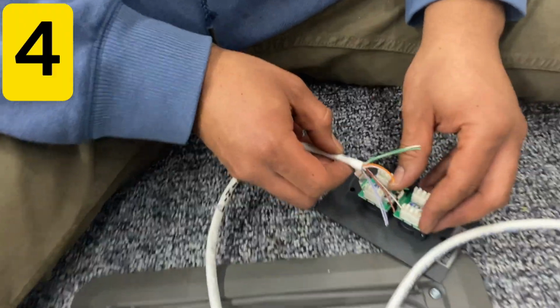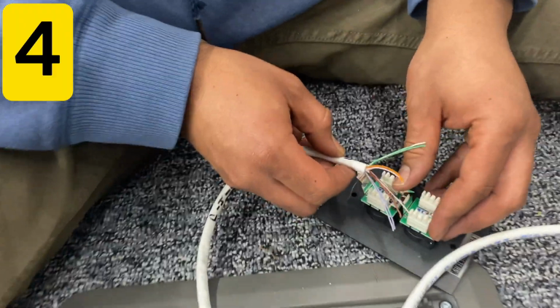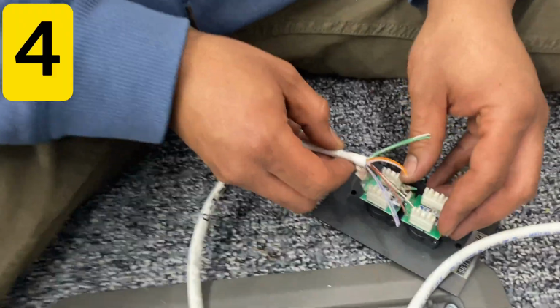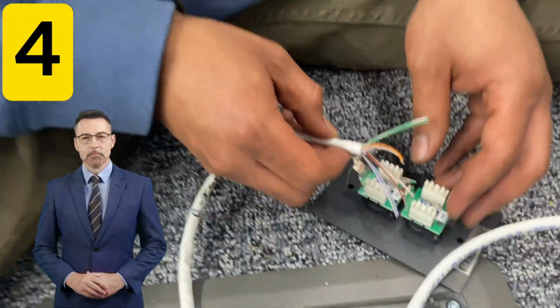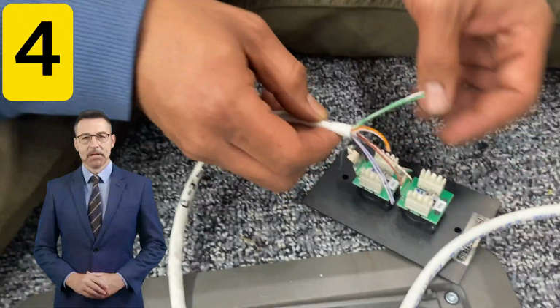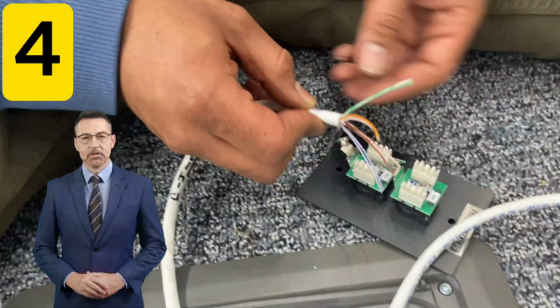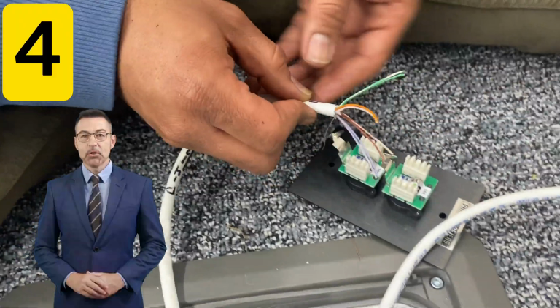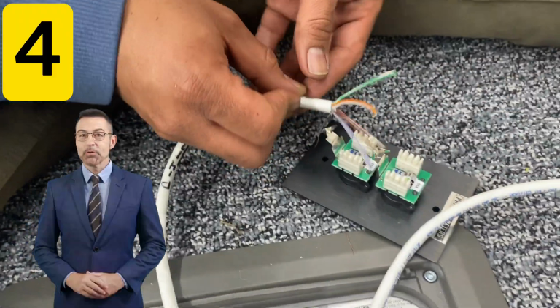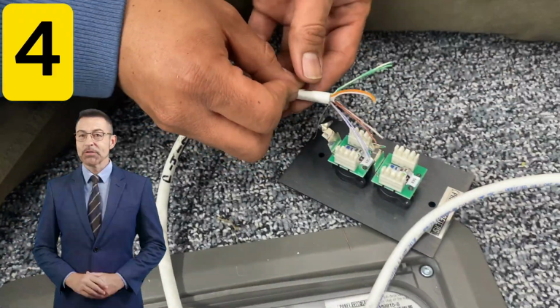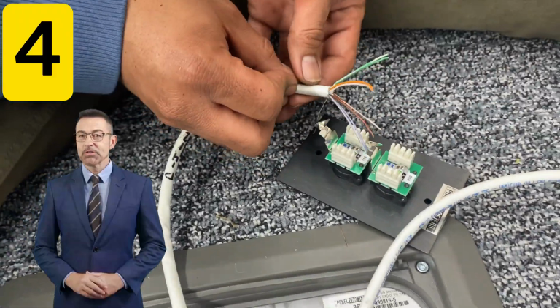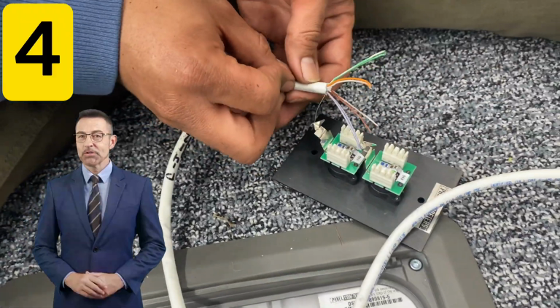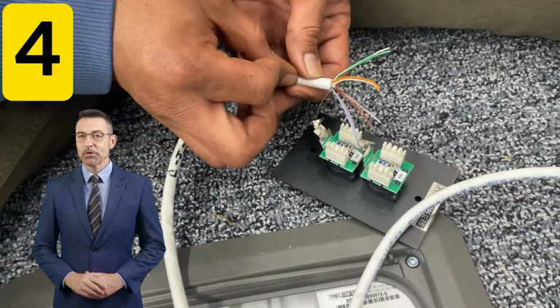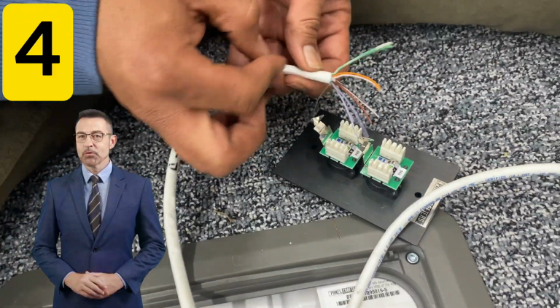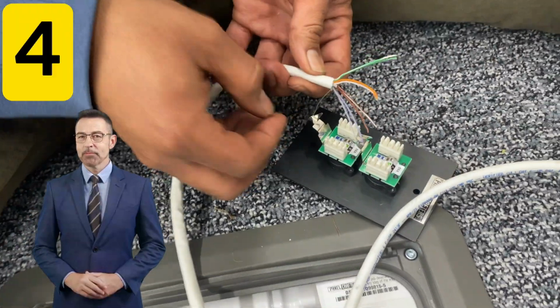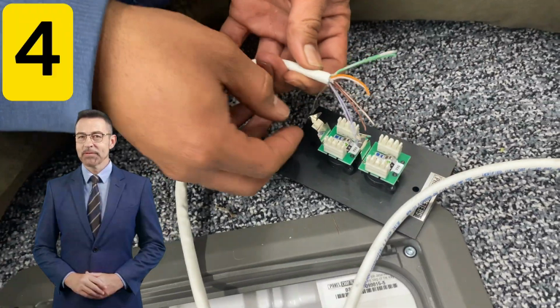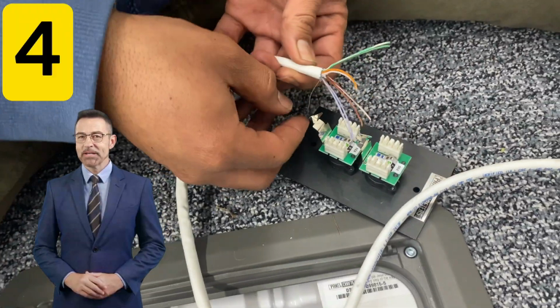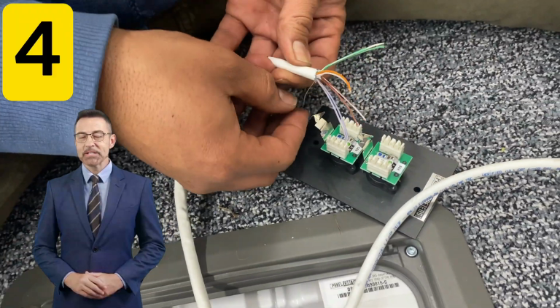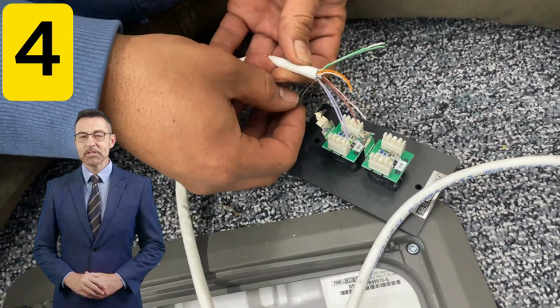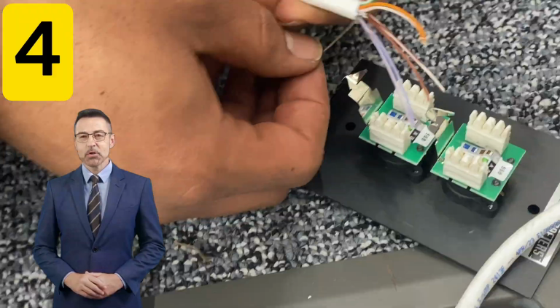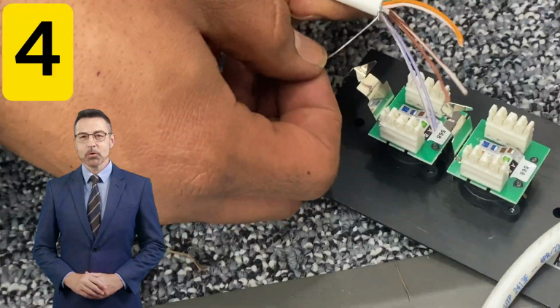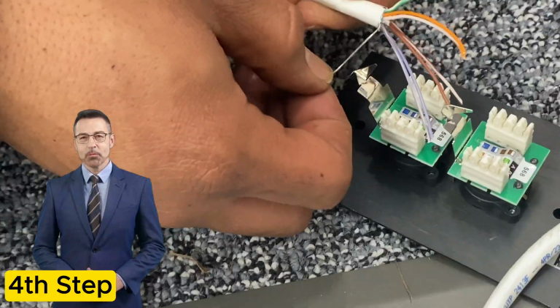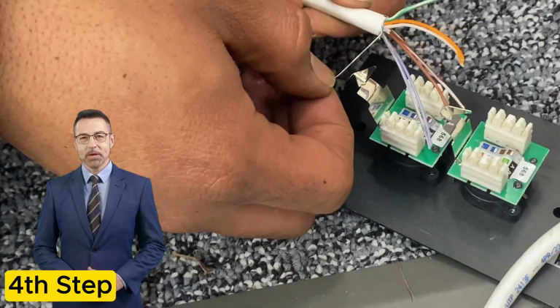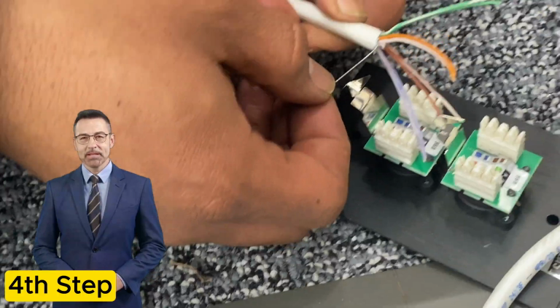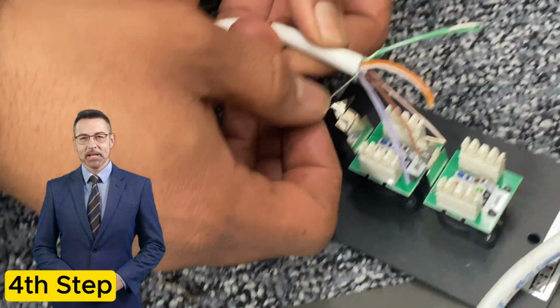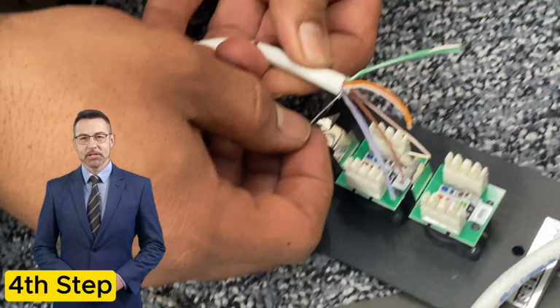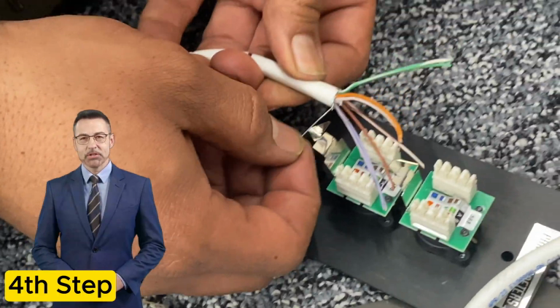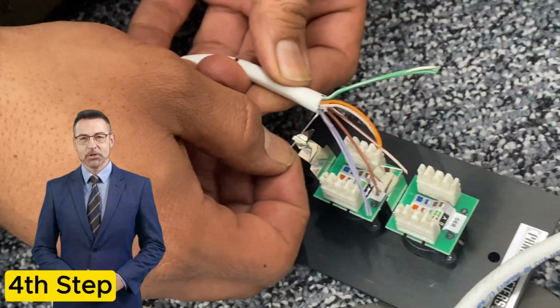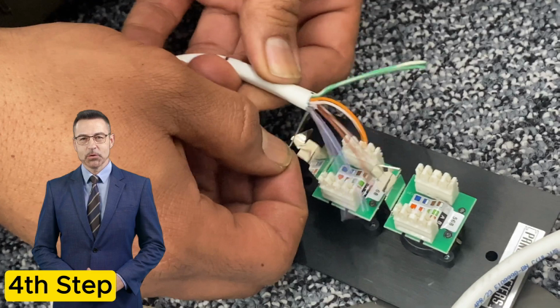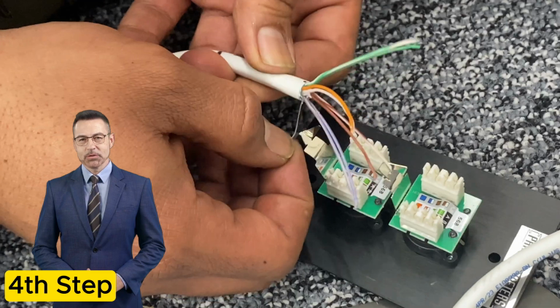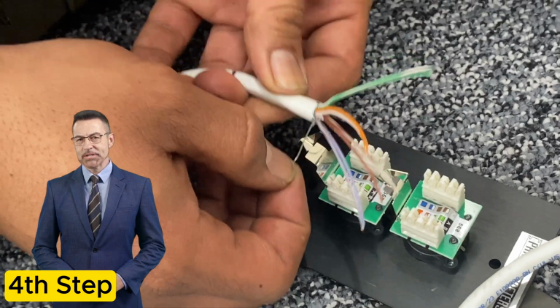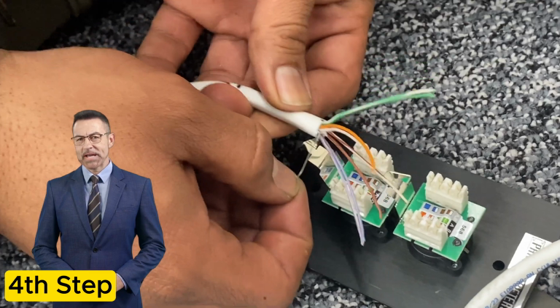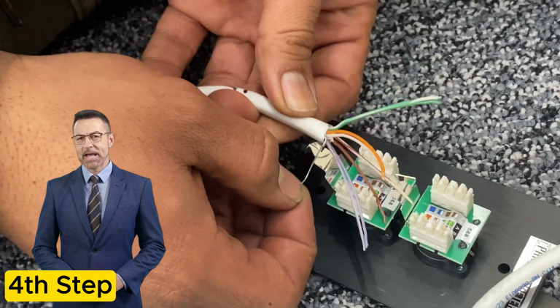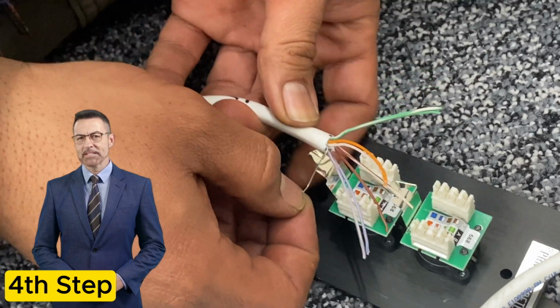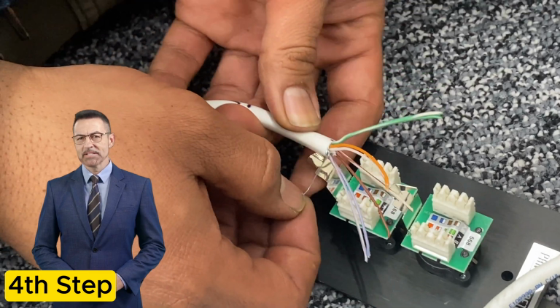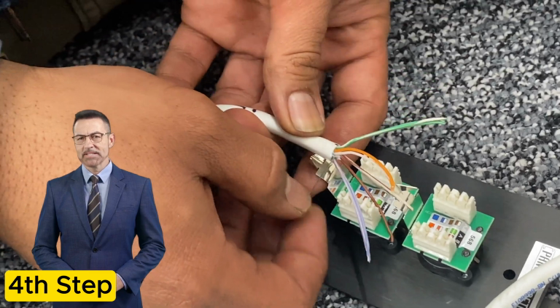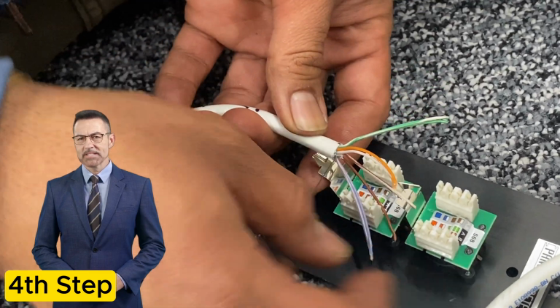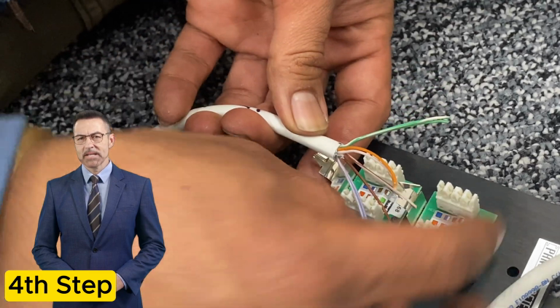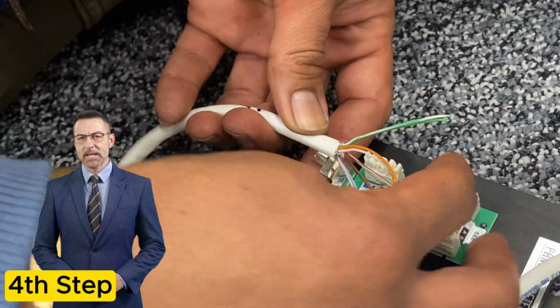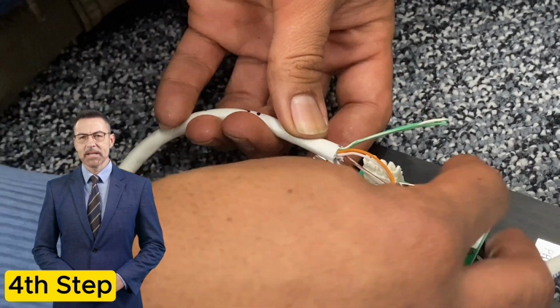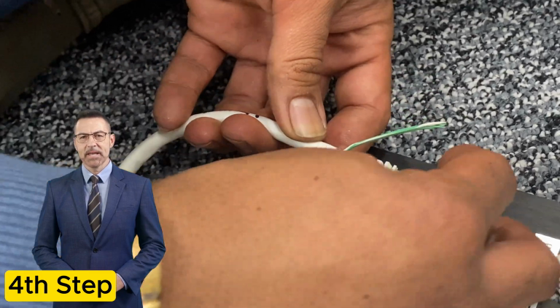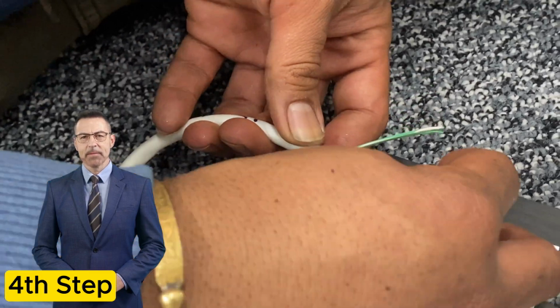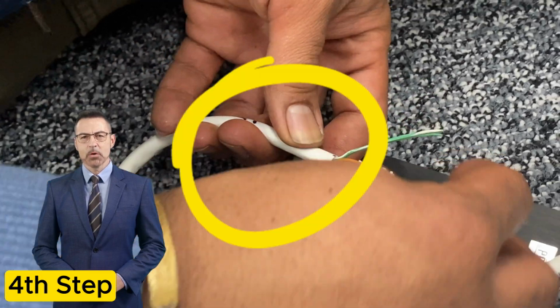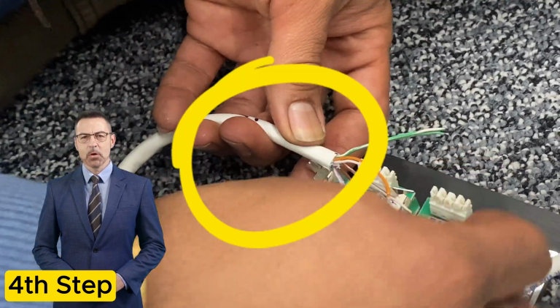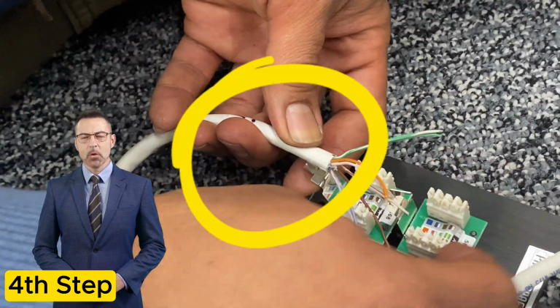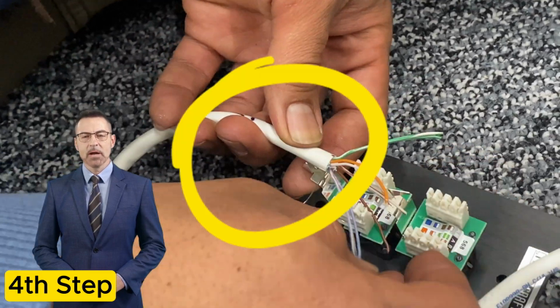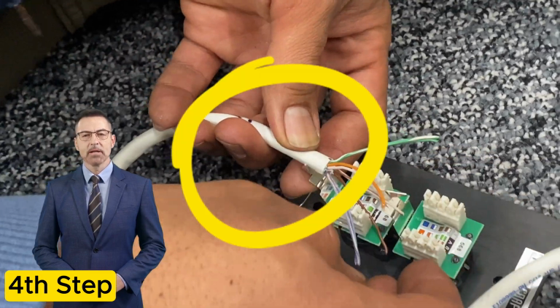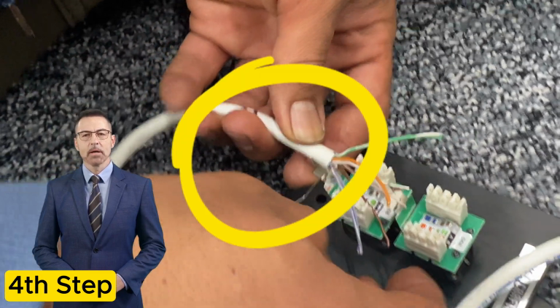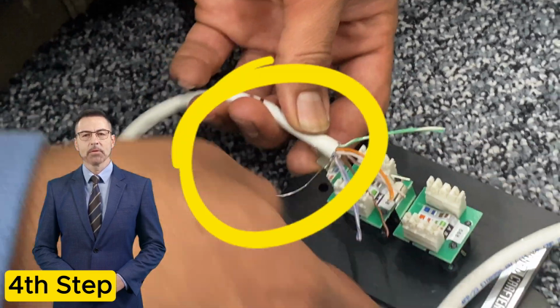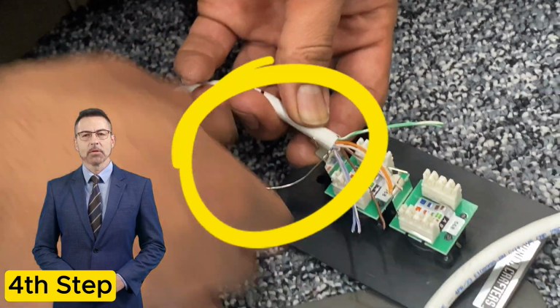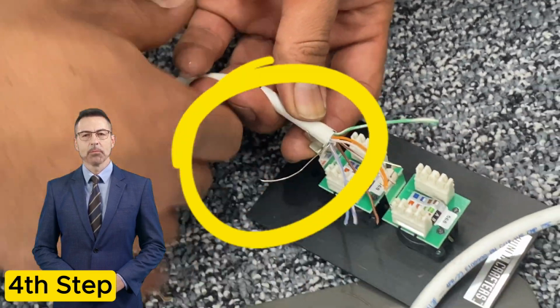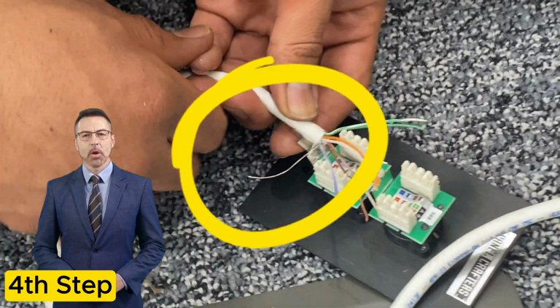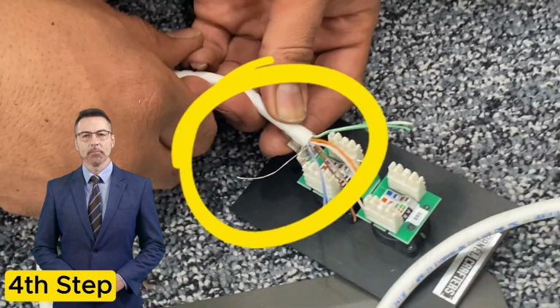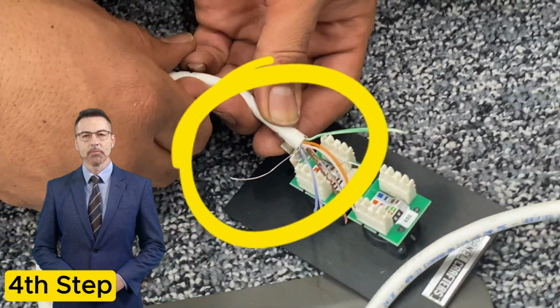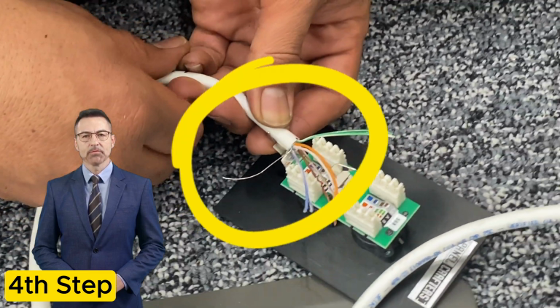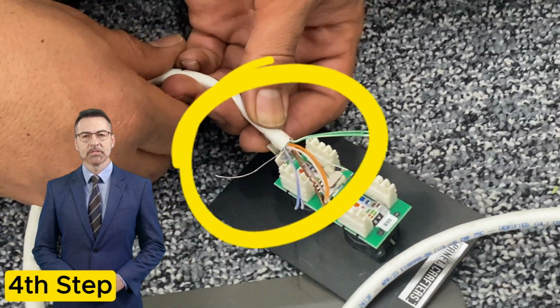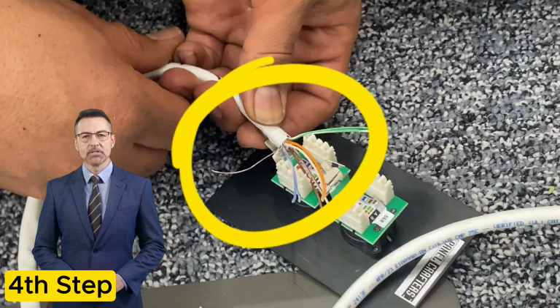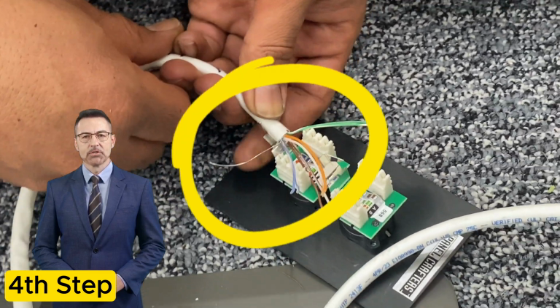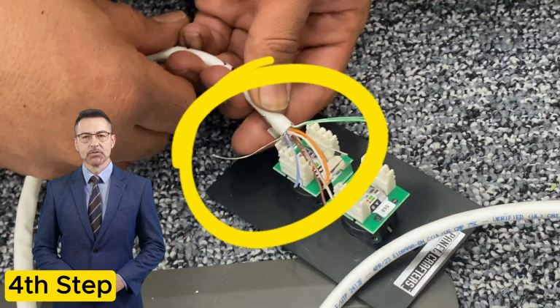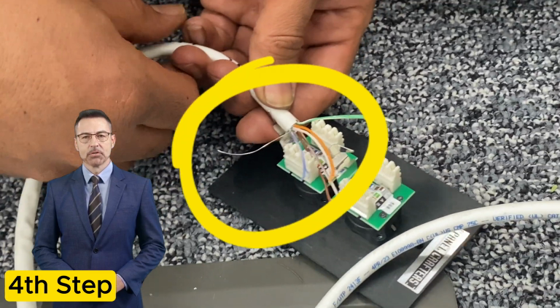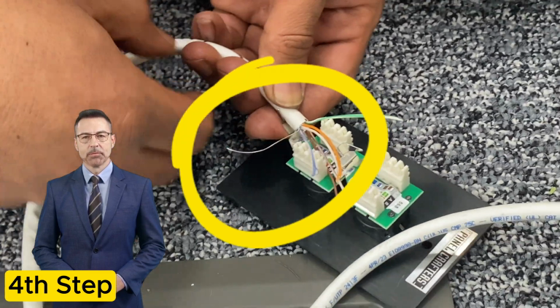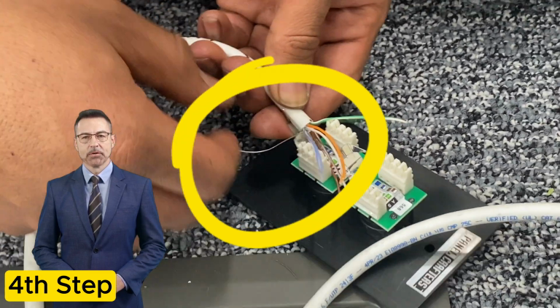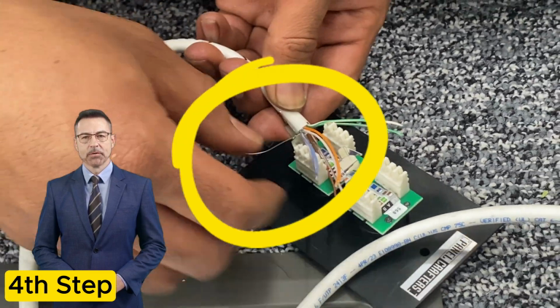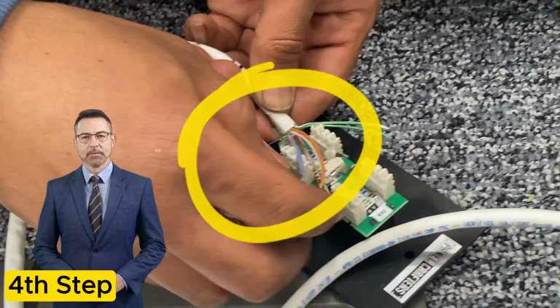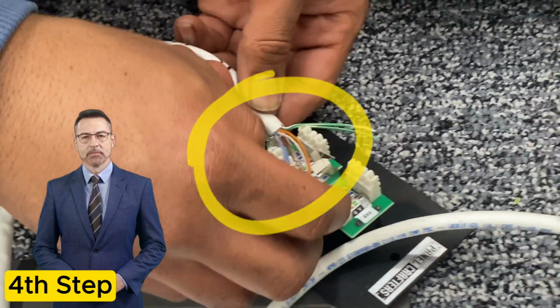Make sure the shield on the keystone plate and shielded CAT 6A cable are lined up in the proper position to be crimped.